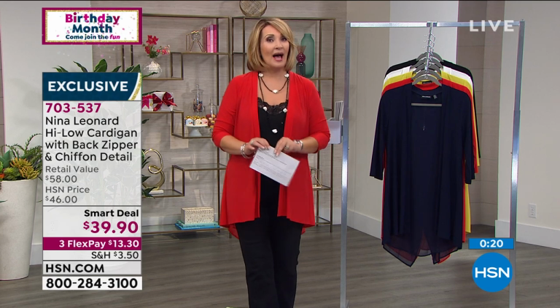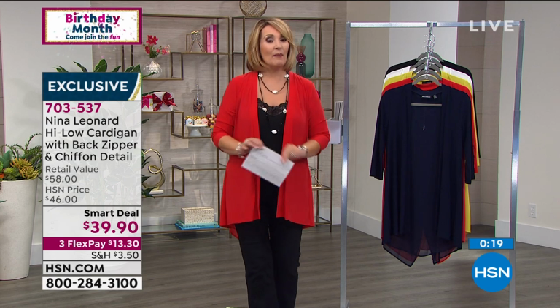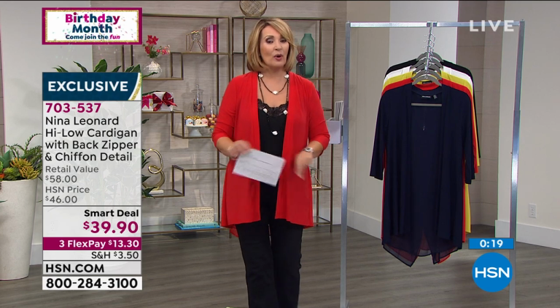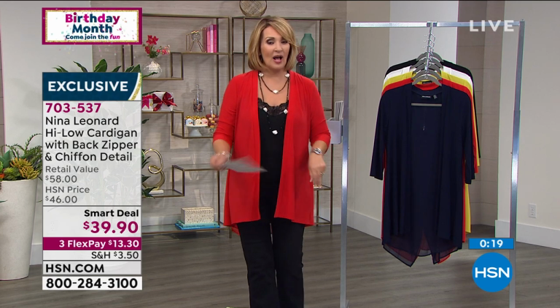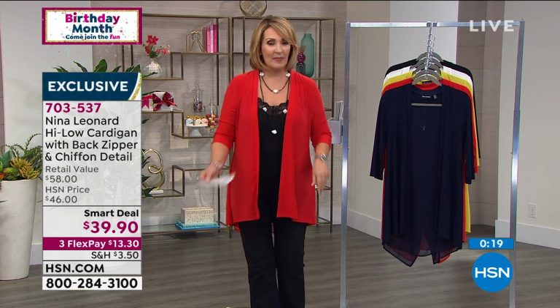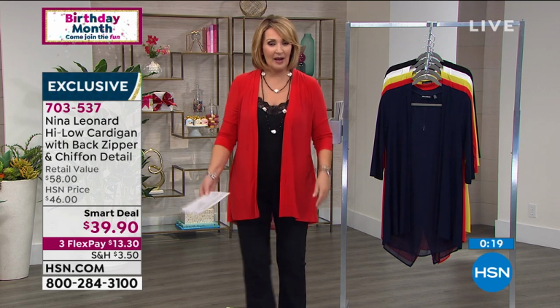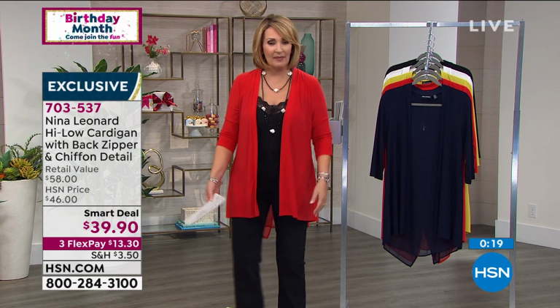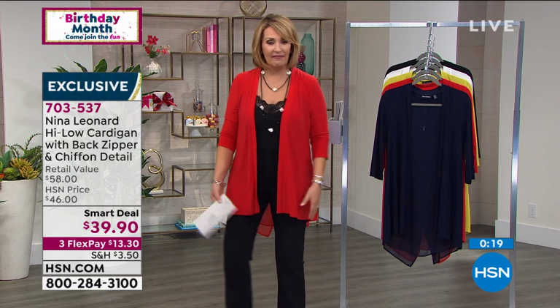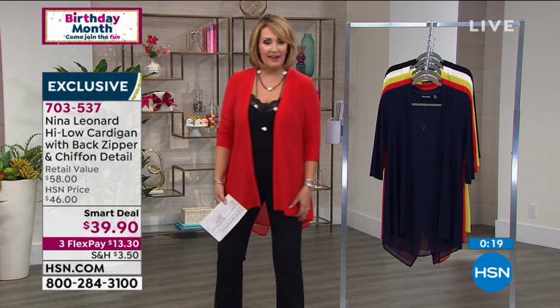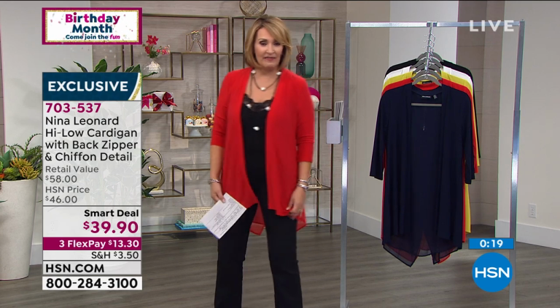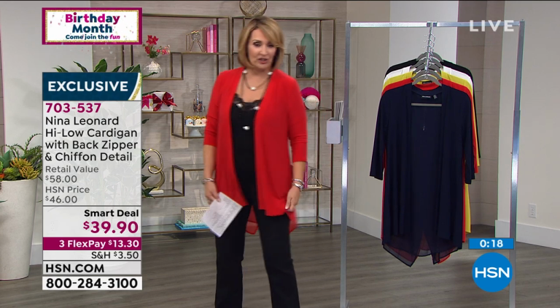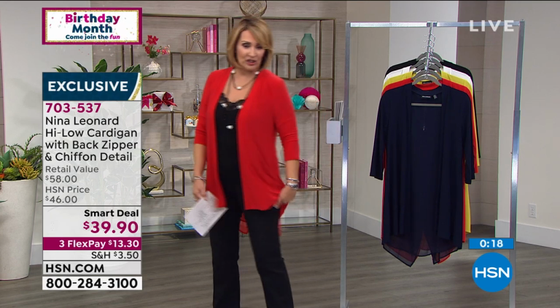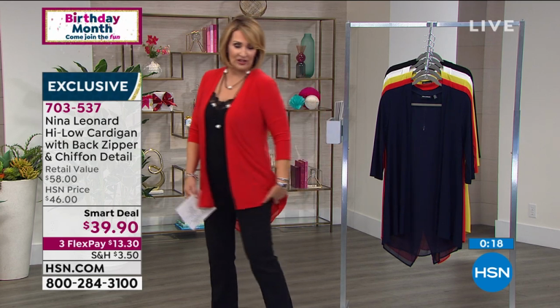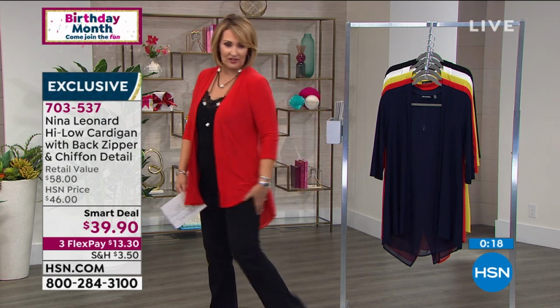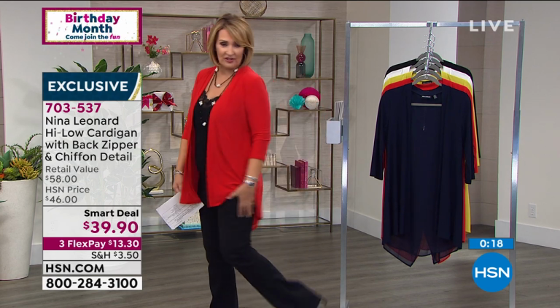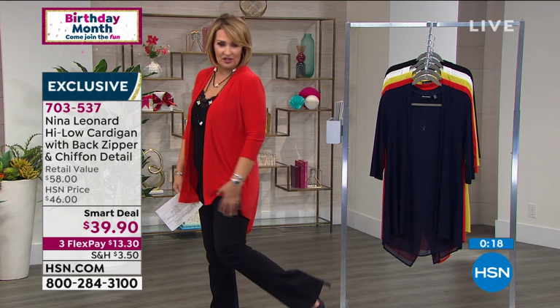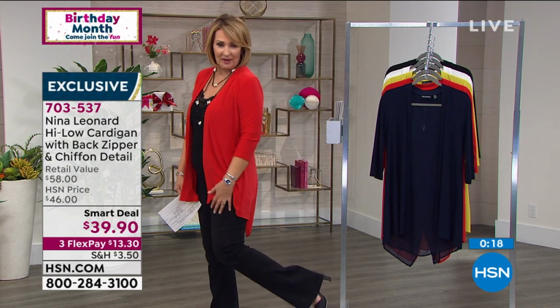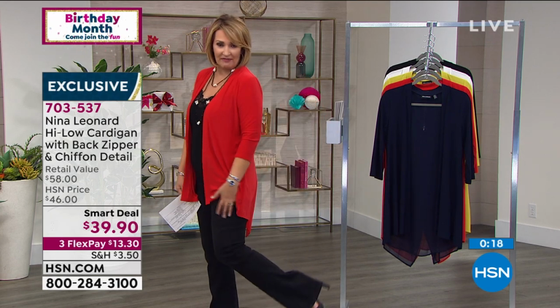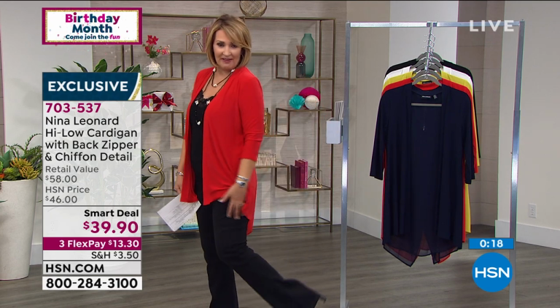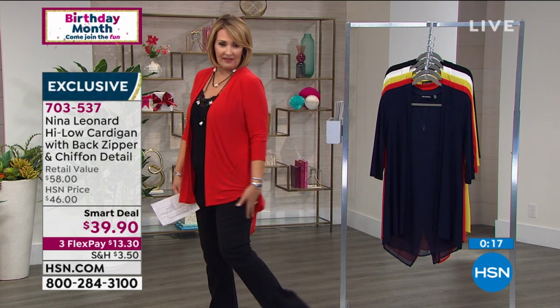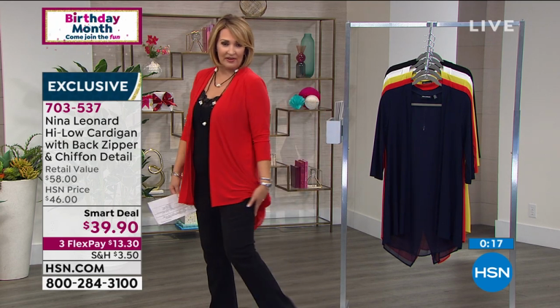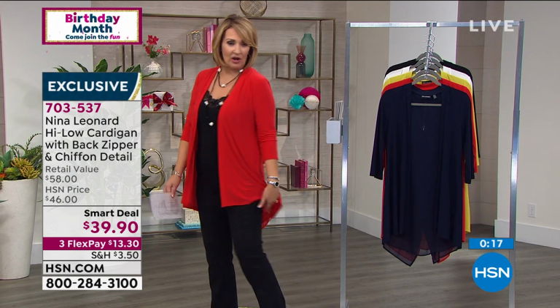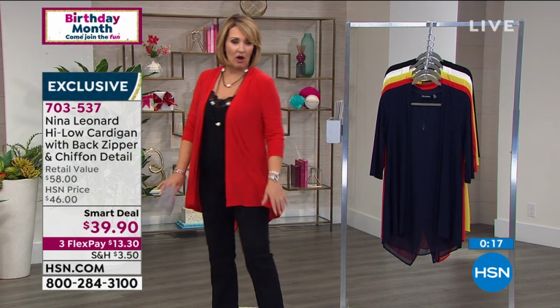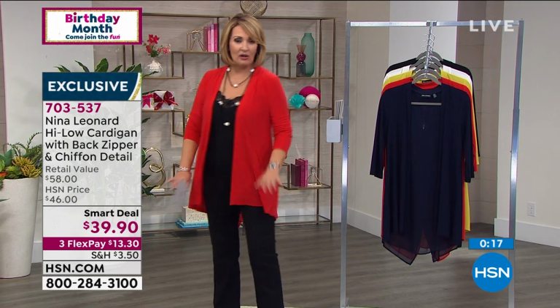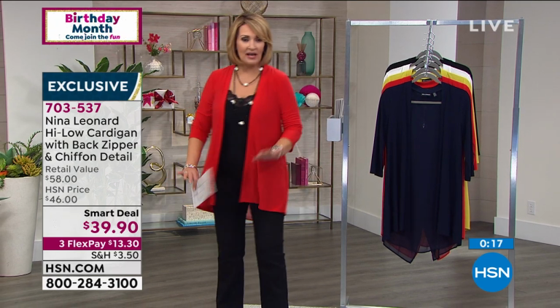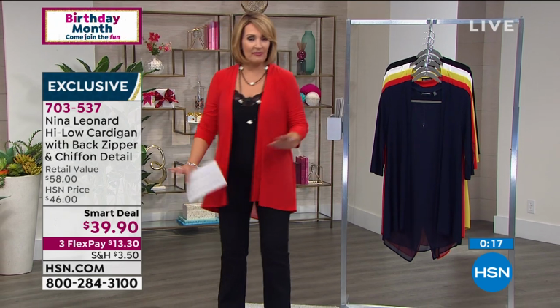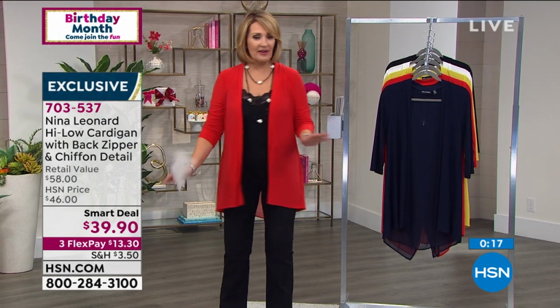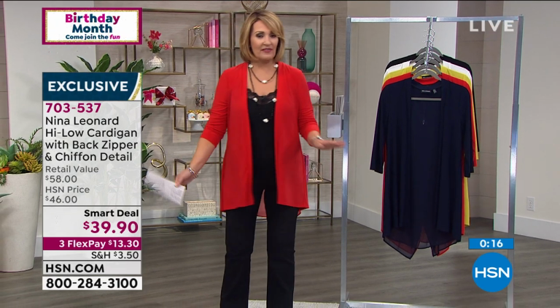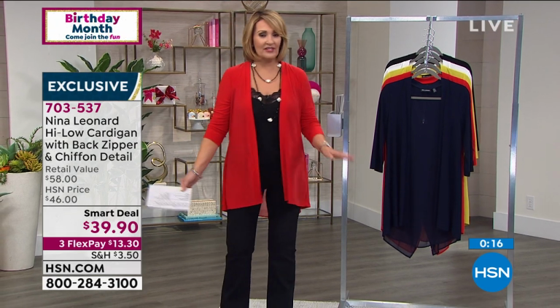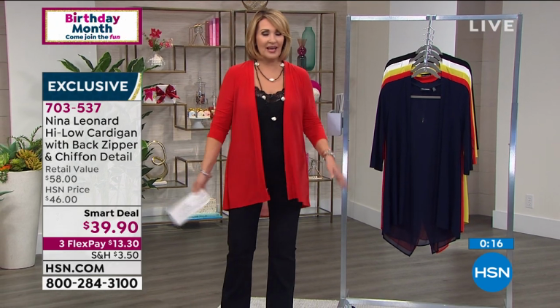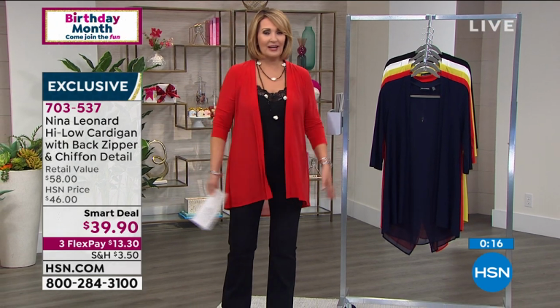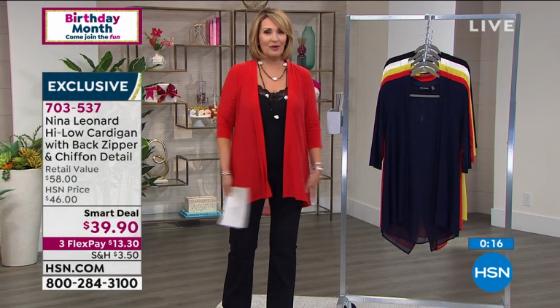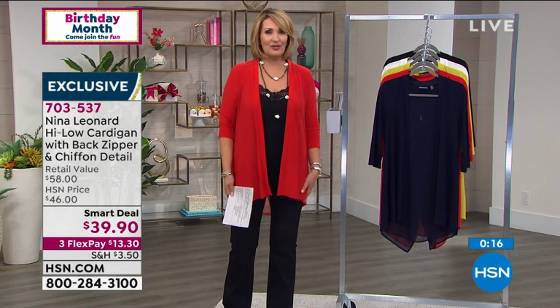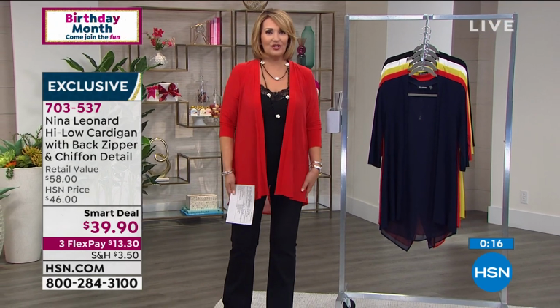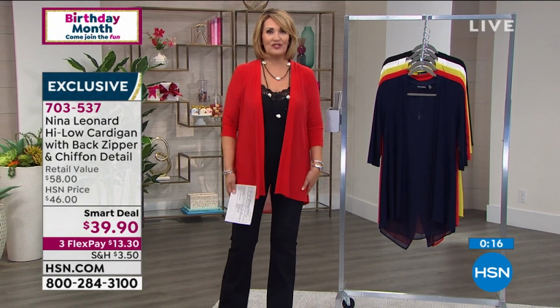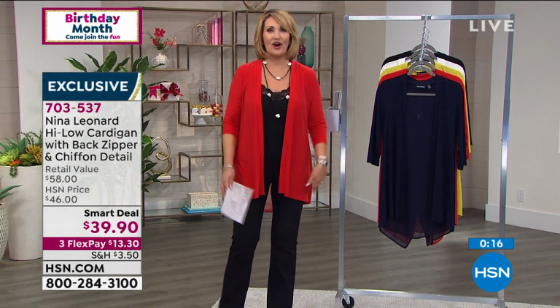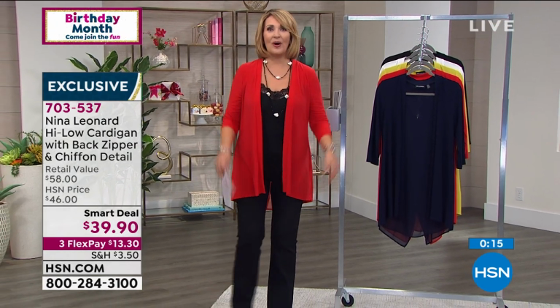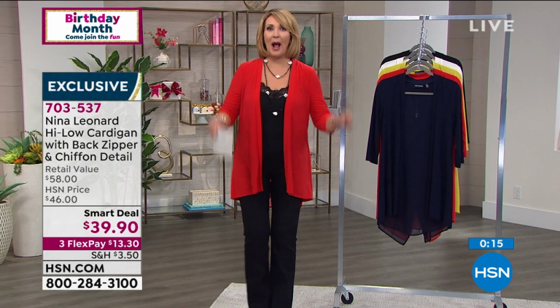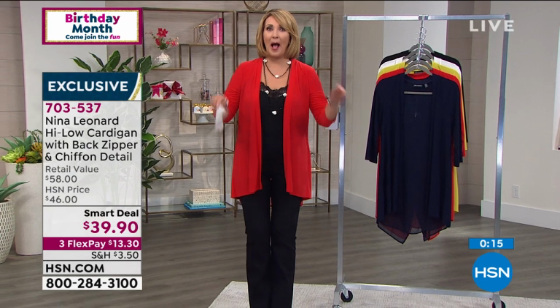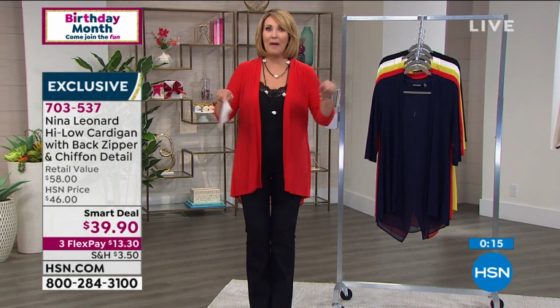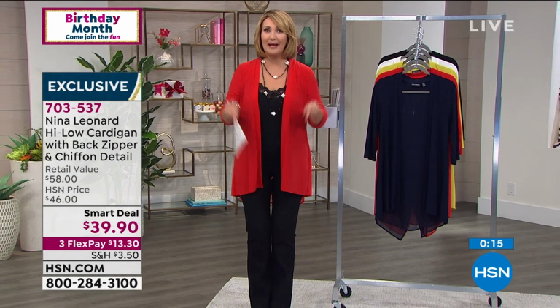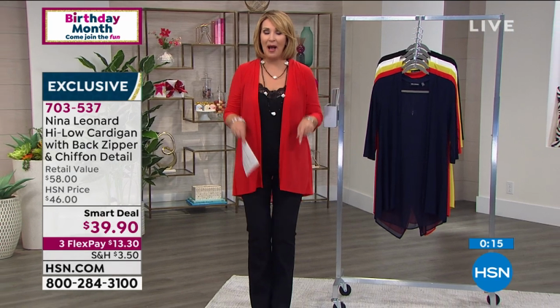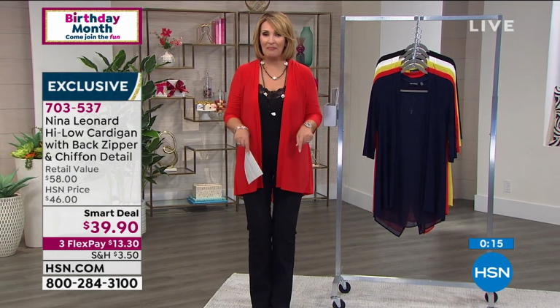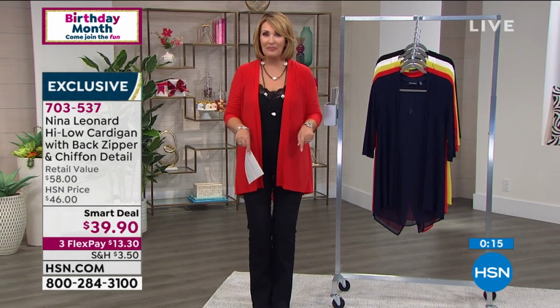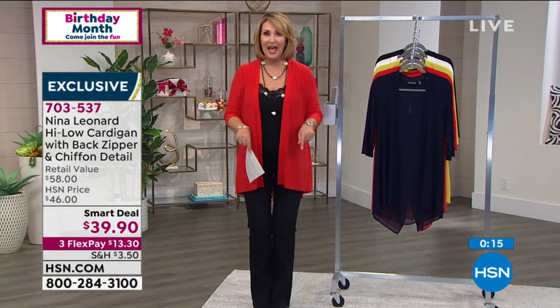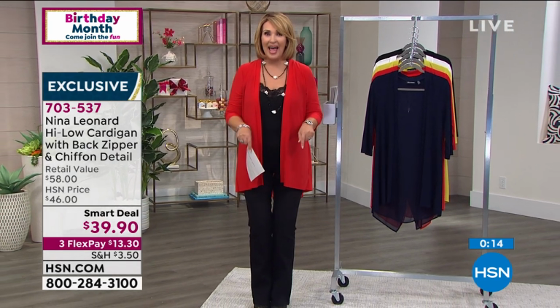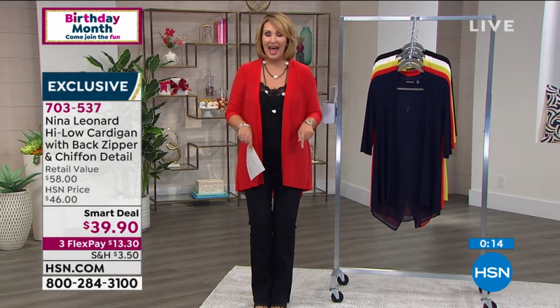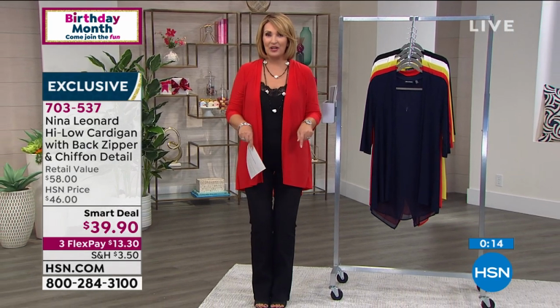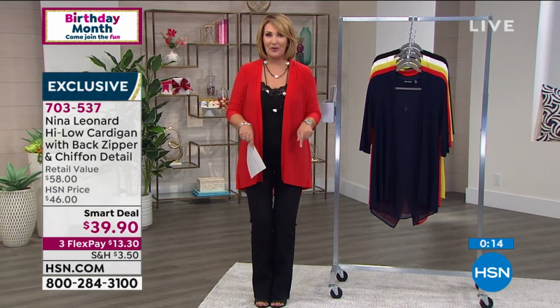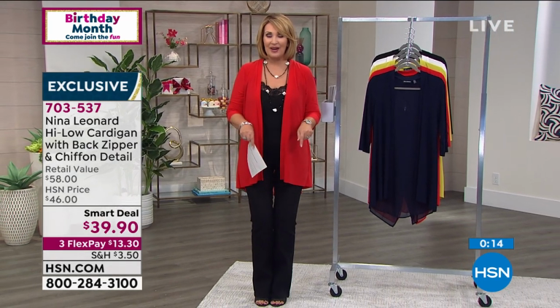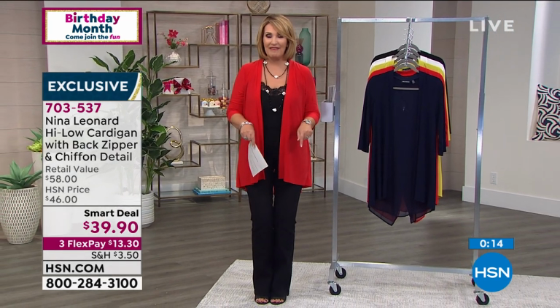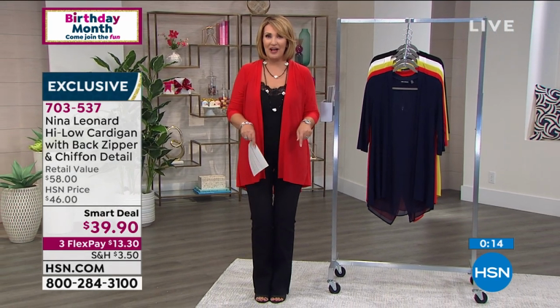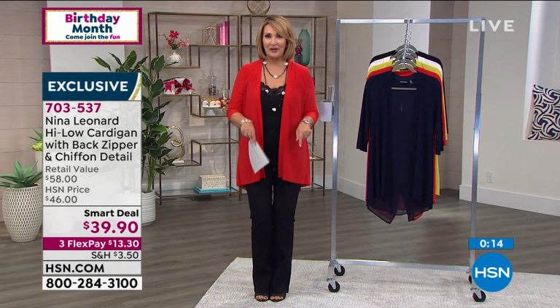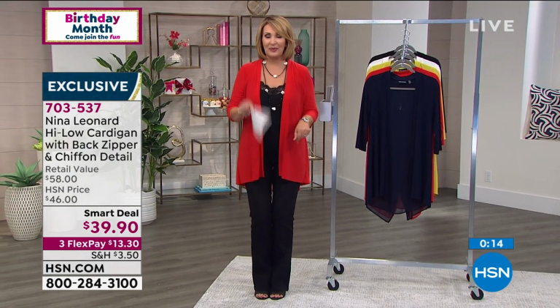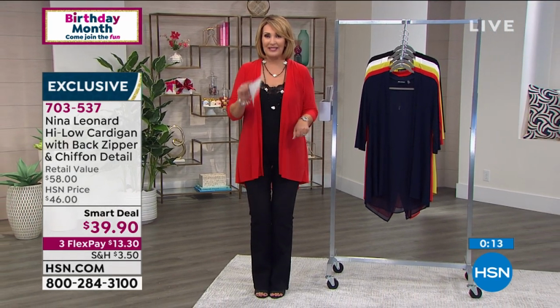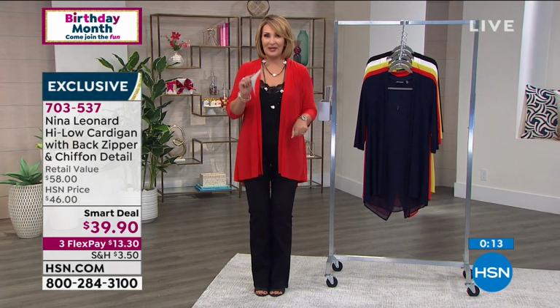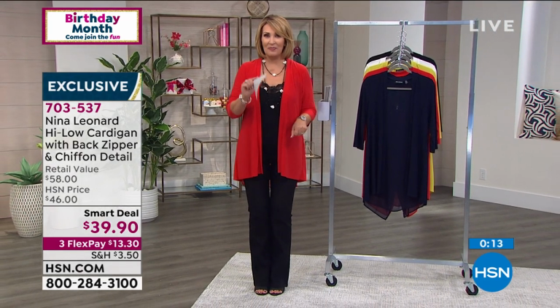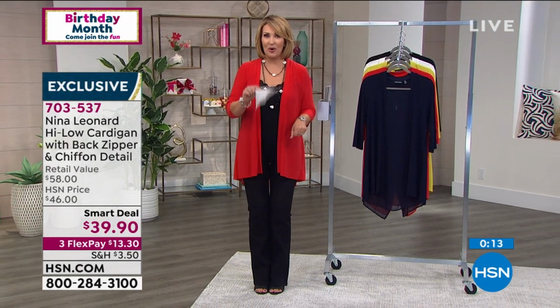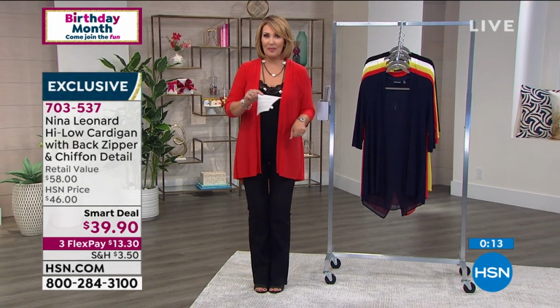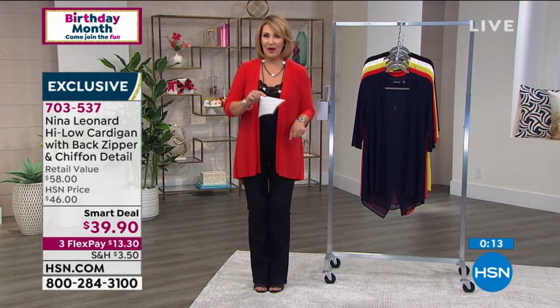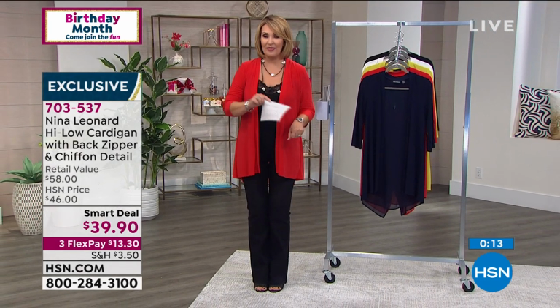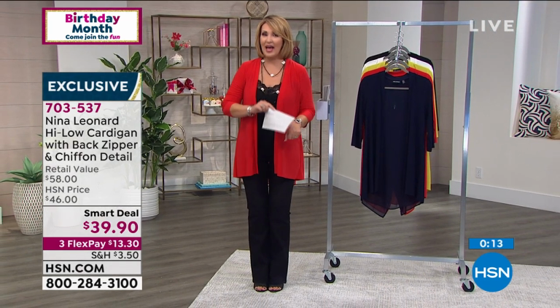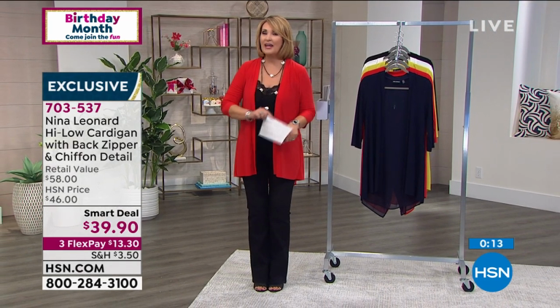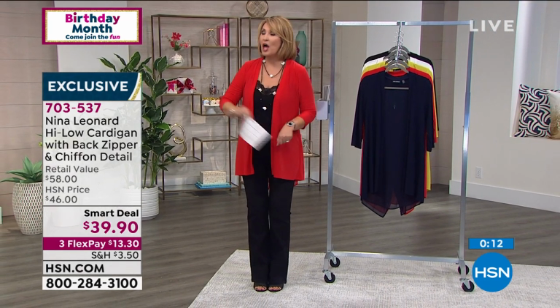A lot more coming up. My favorite jeans — these are my all-time favorites. Diane Gilman jeans are coming up at a great value.